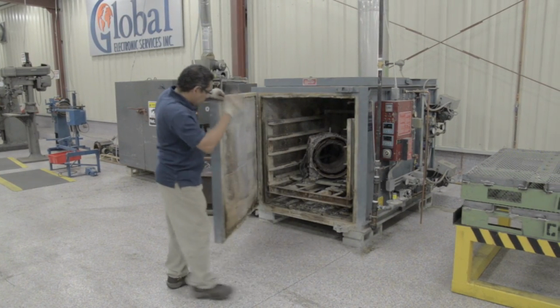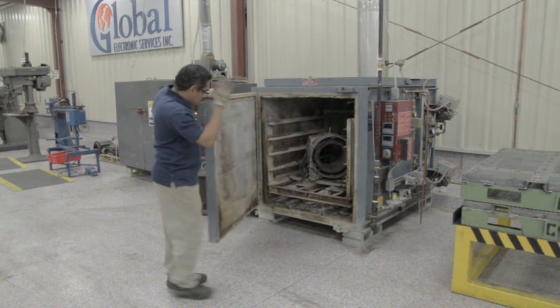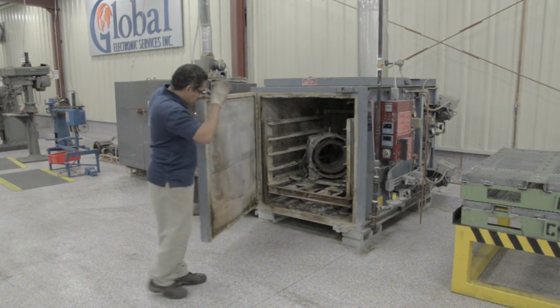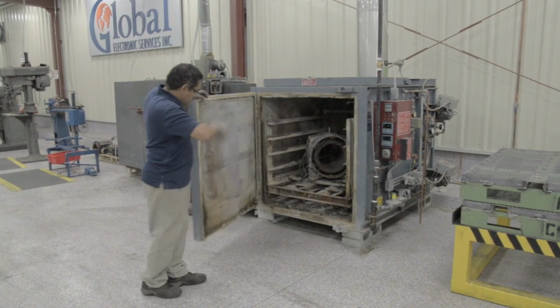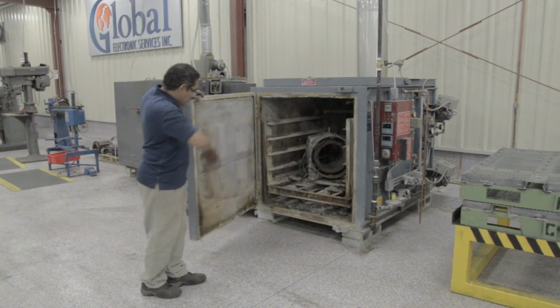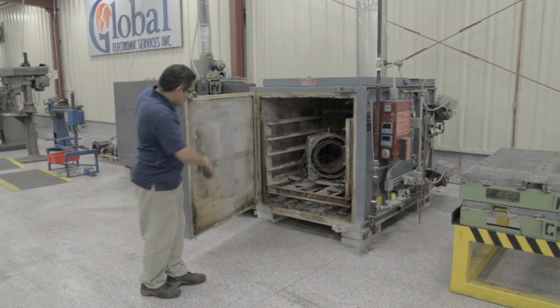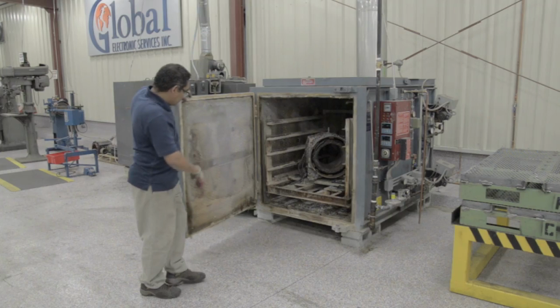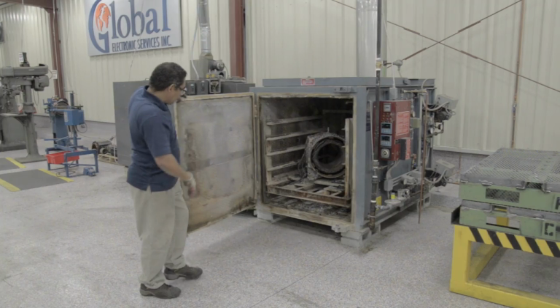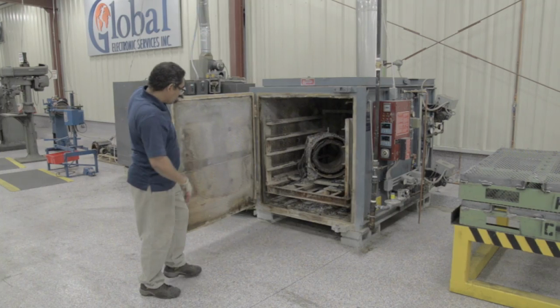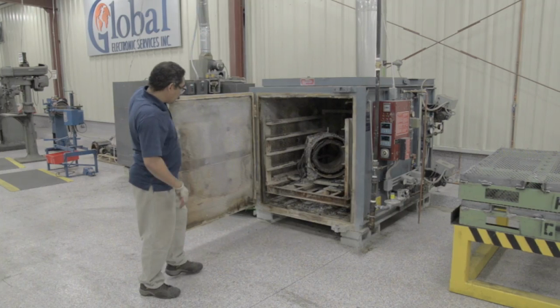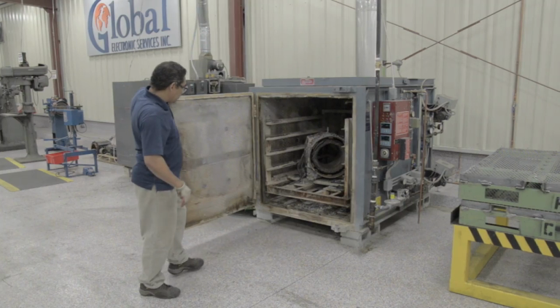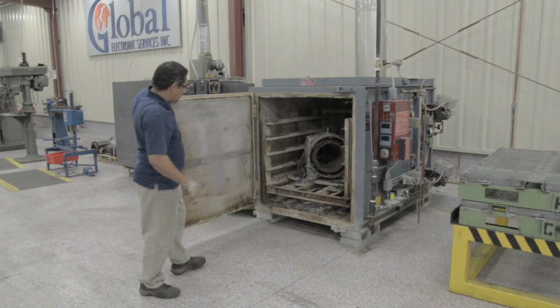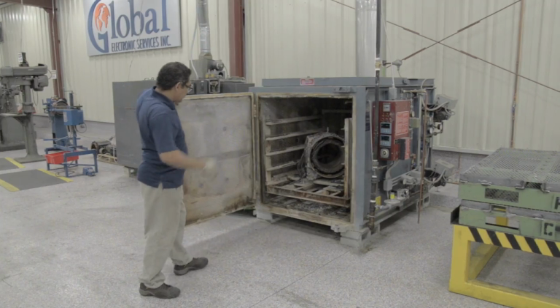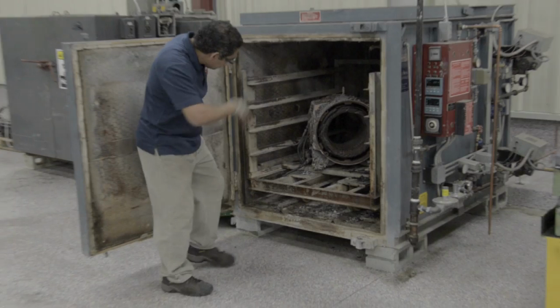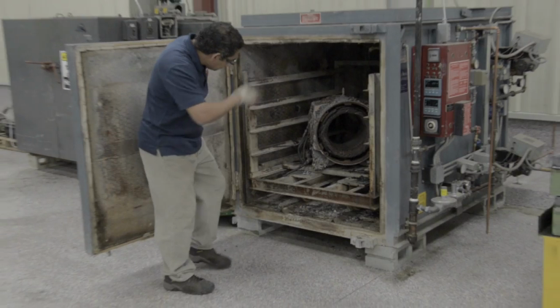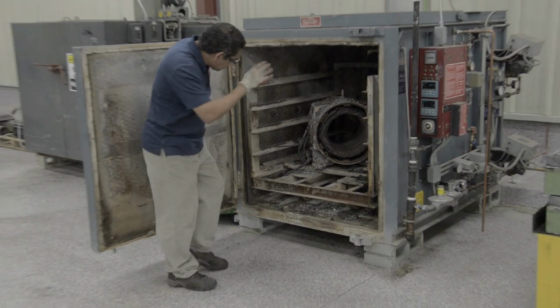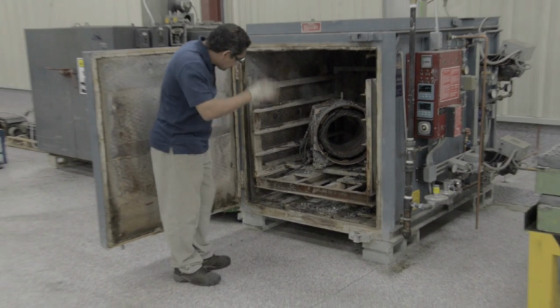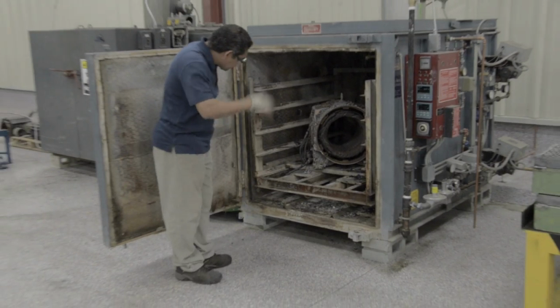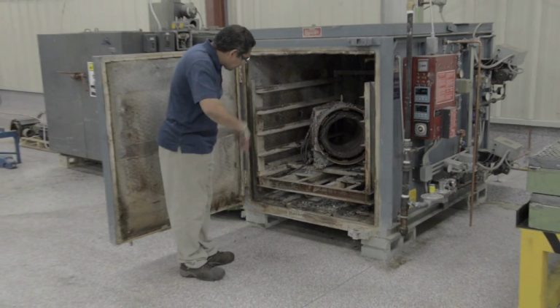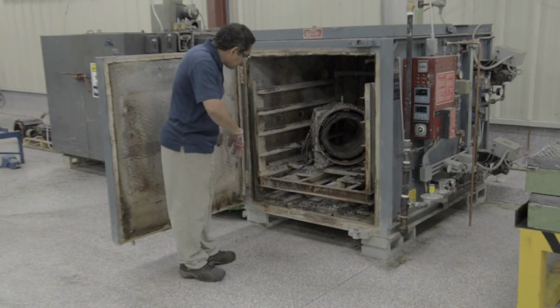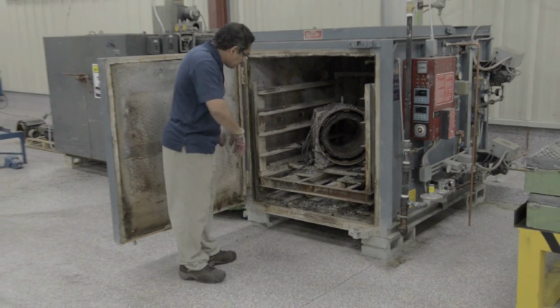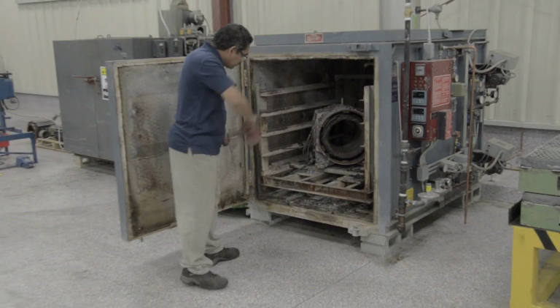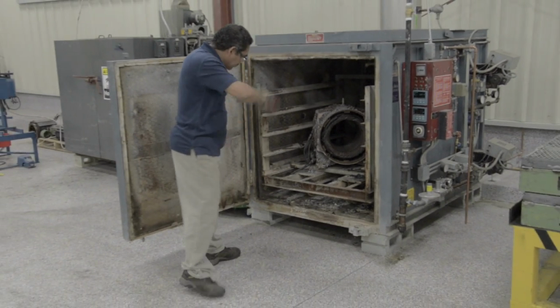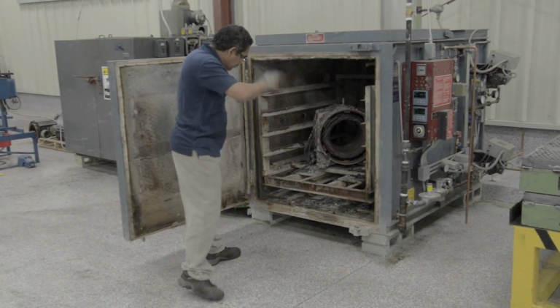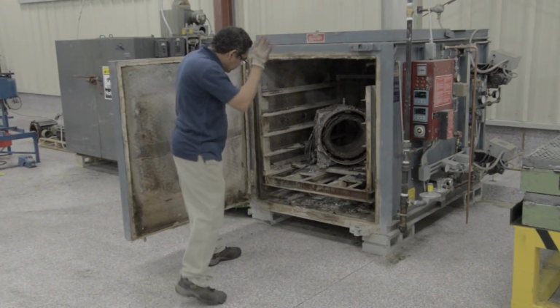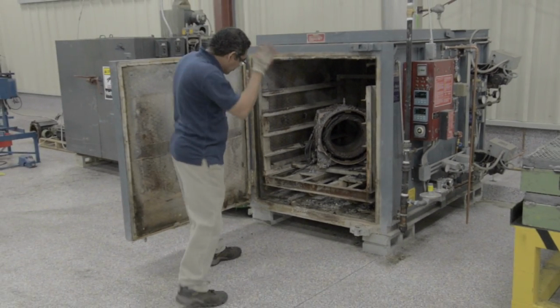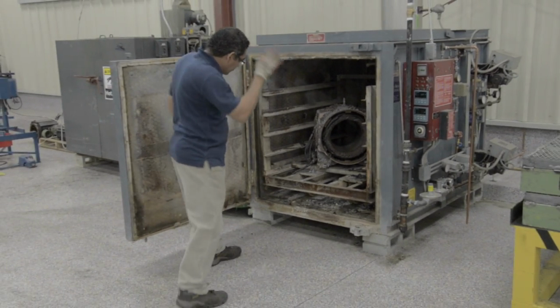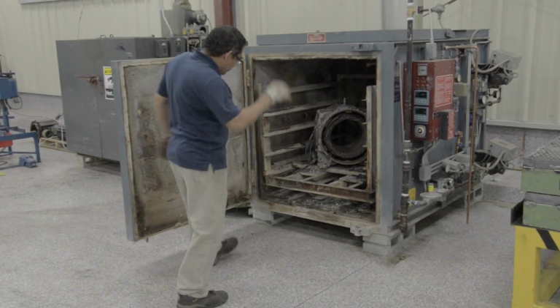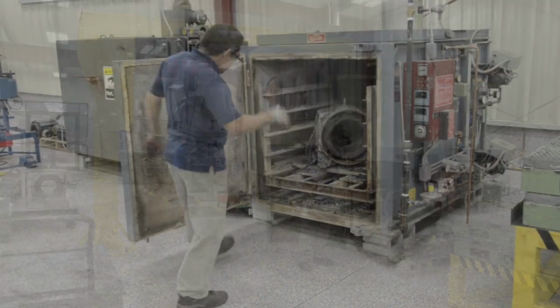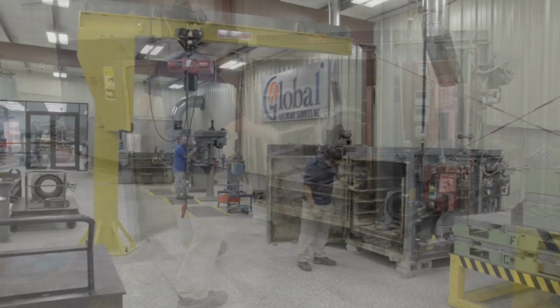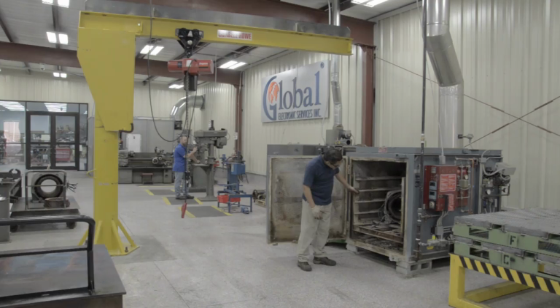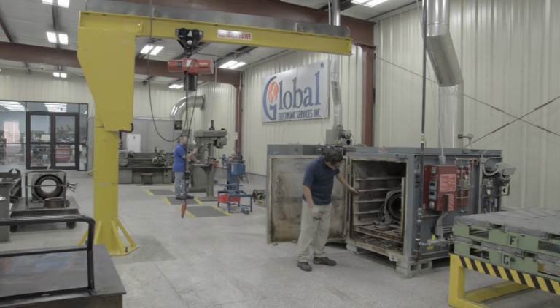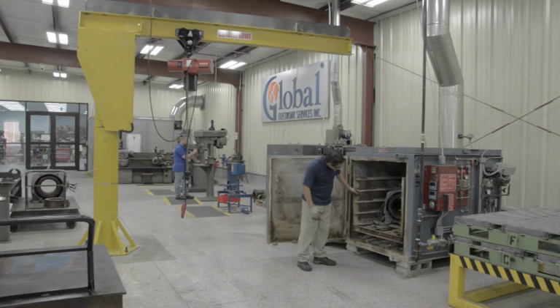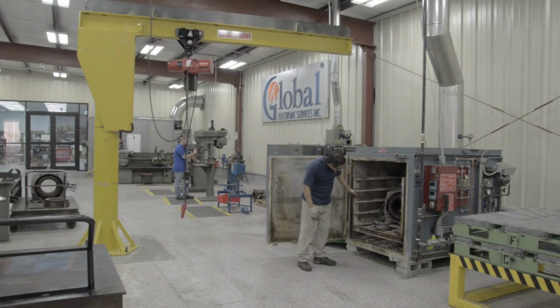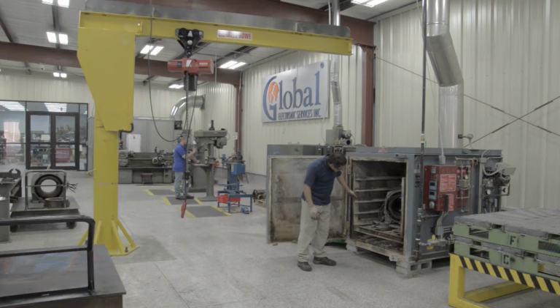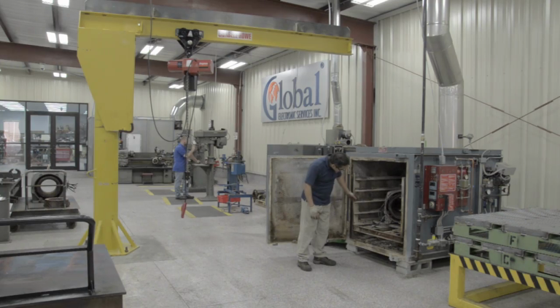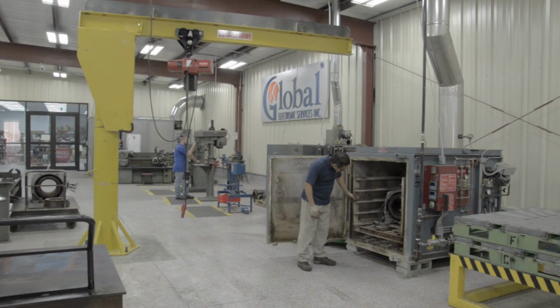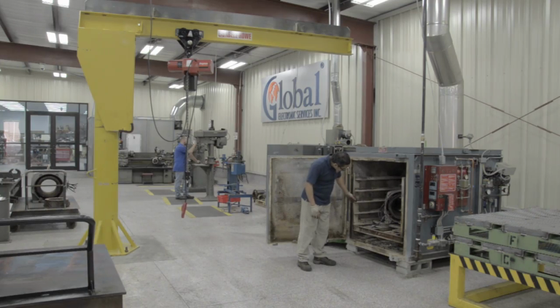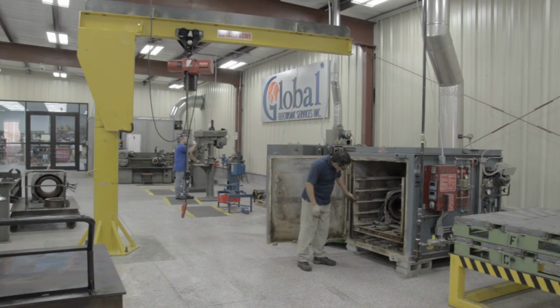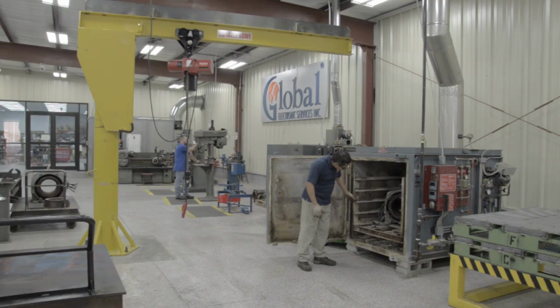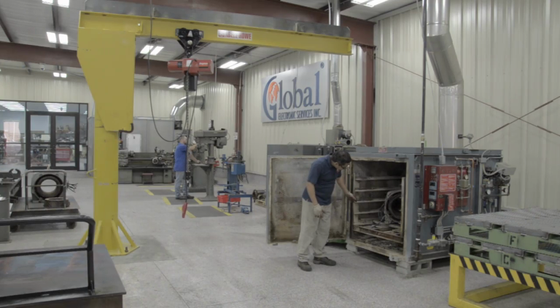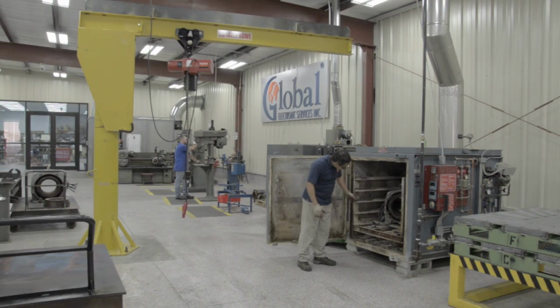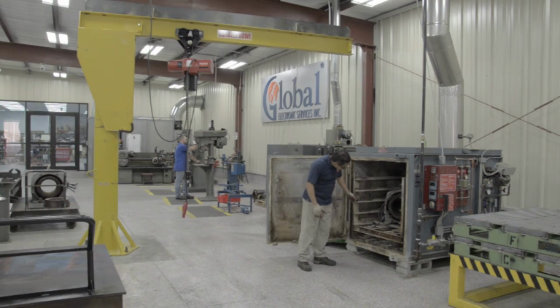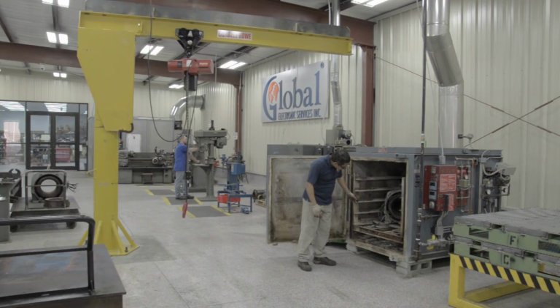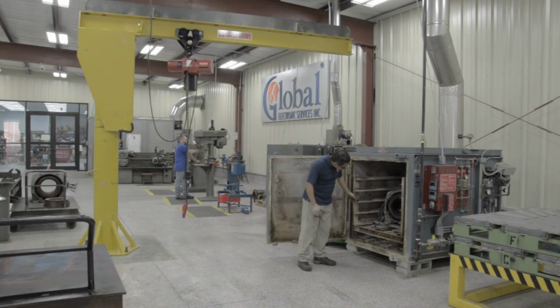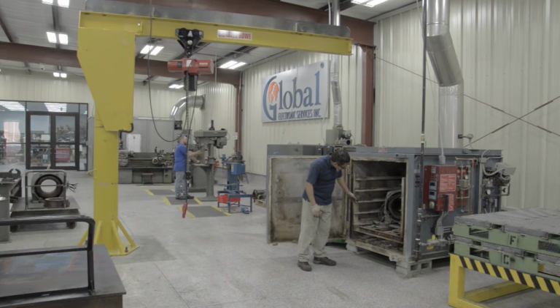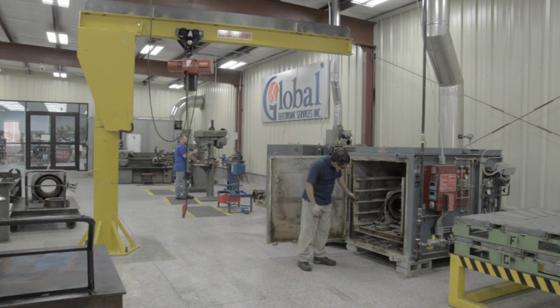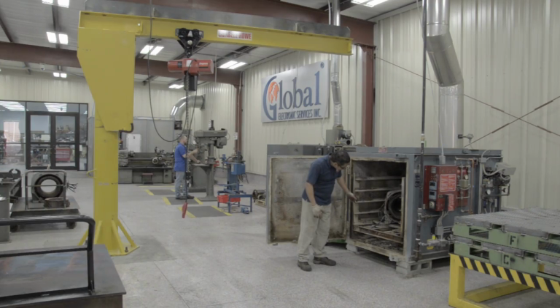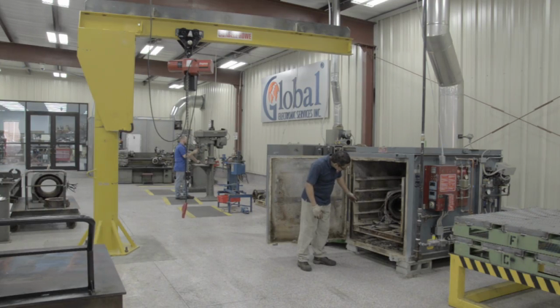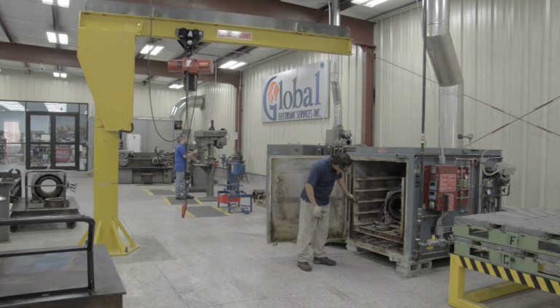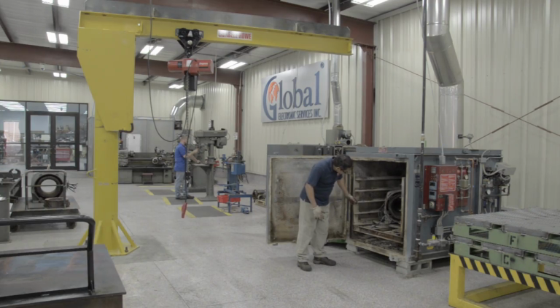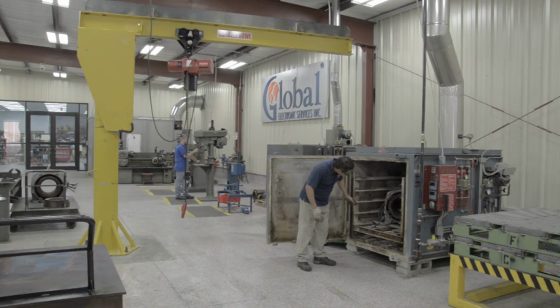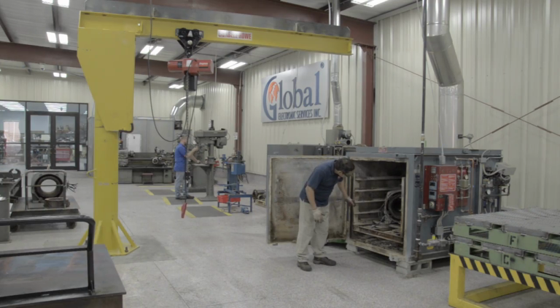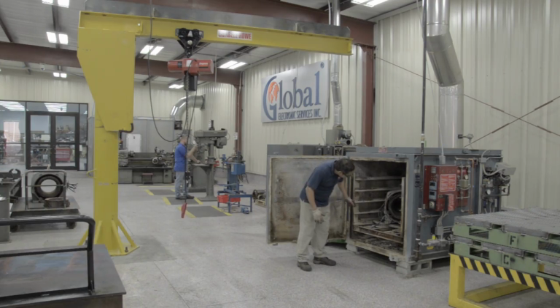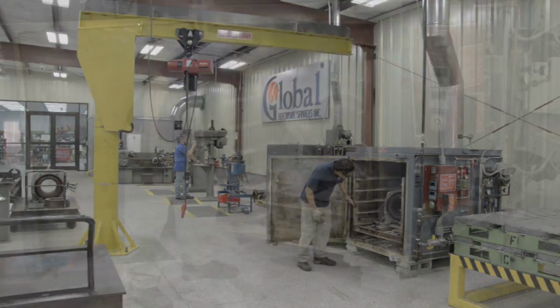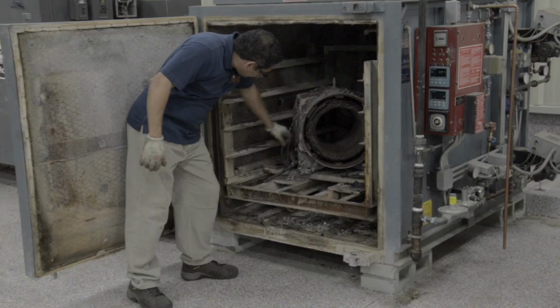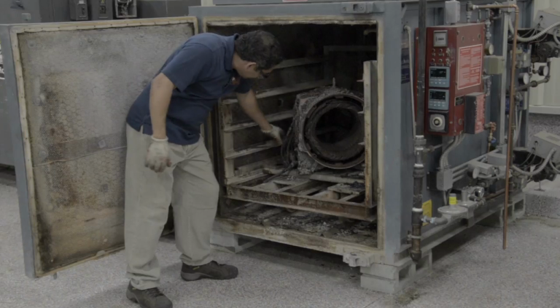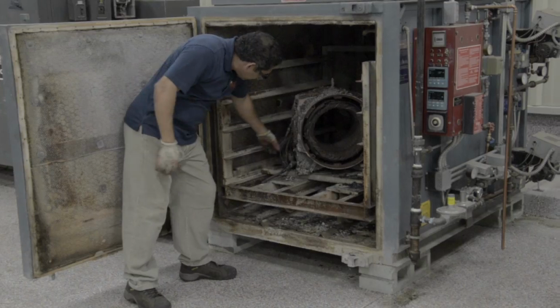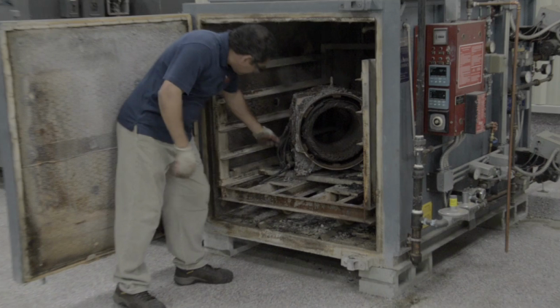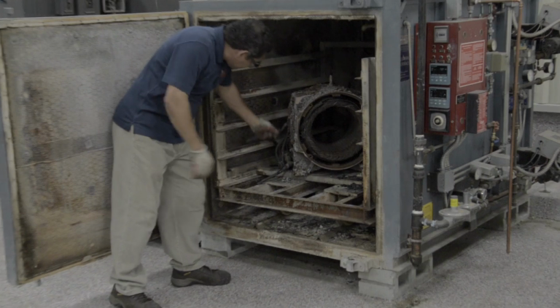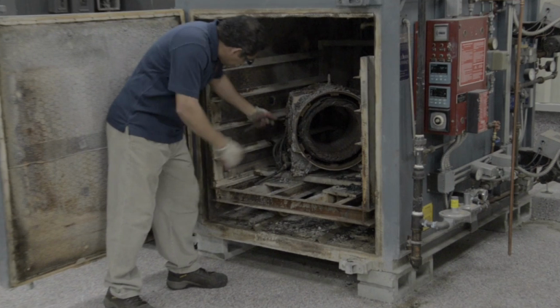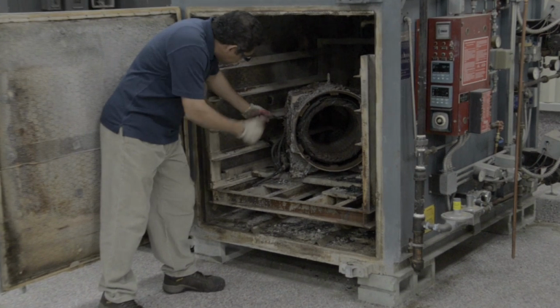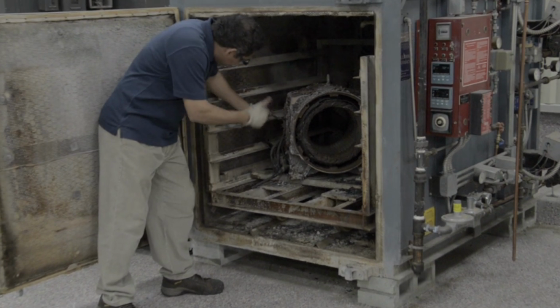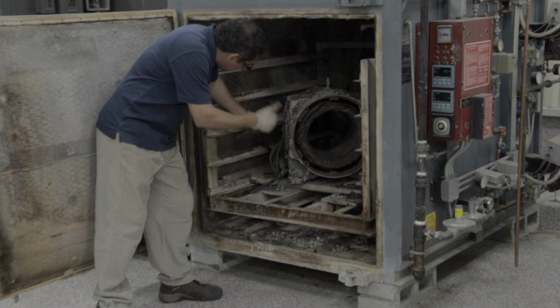The burn-off oven is a high-temperature oven designed to actually burn off varnish and insulation, making it easier to remove the old windings without damaging the lamination slots. The stator is cooled slowly after burn-off and kept in the oven to preserve the shape and integrity.